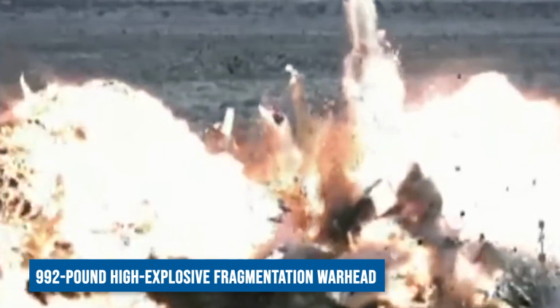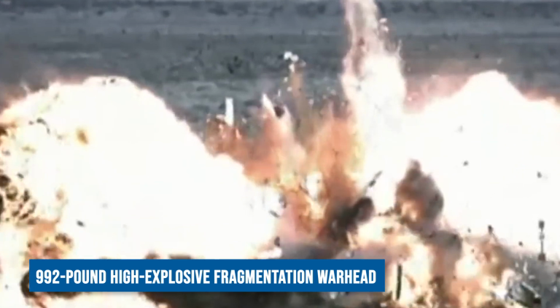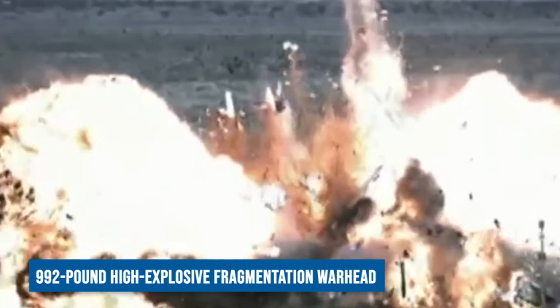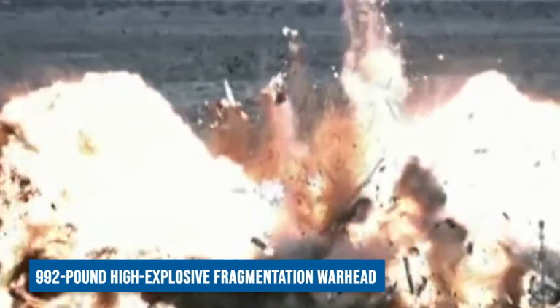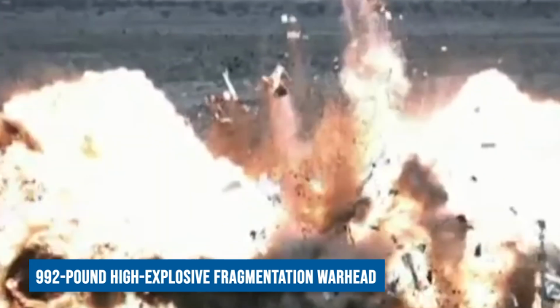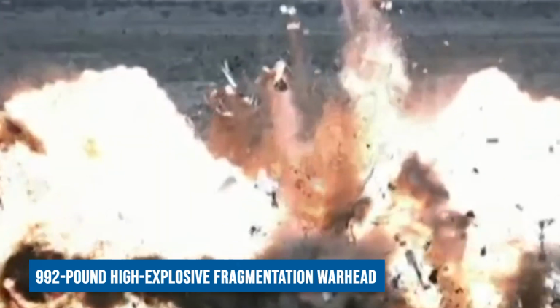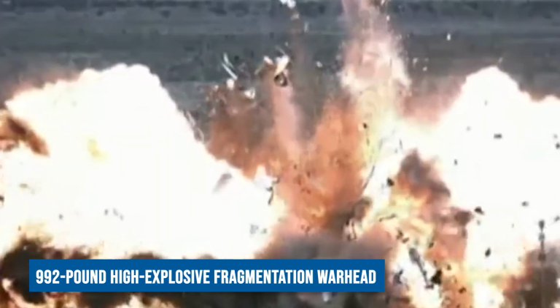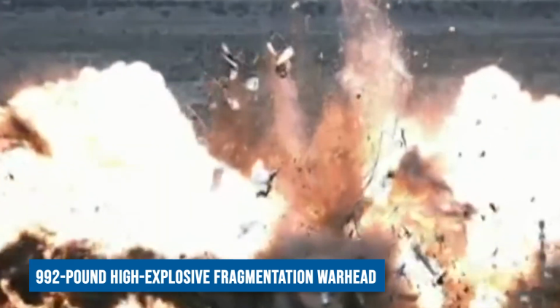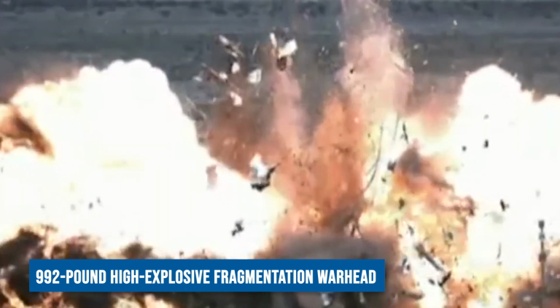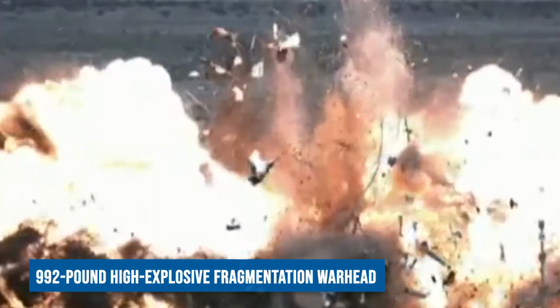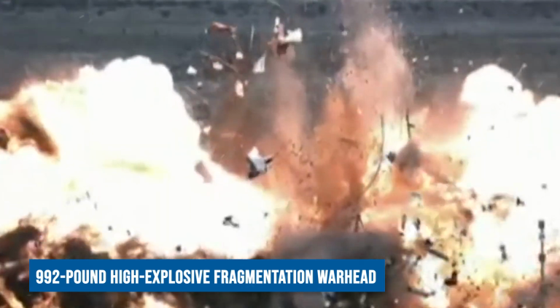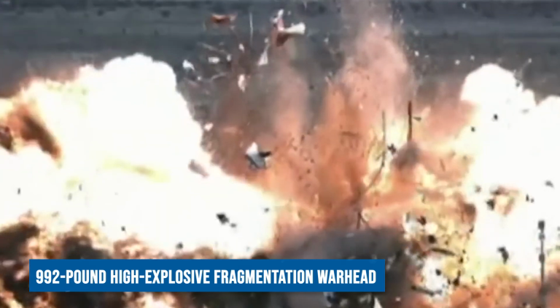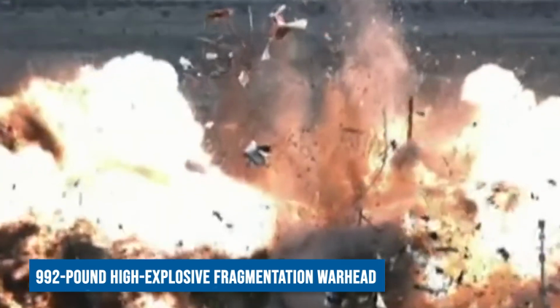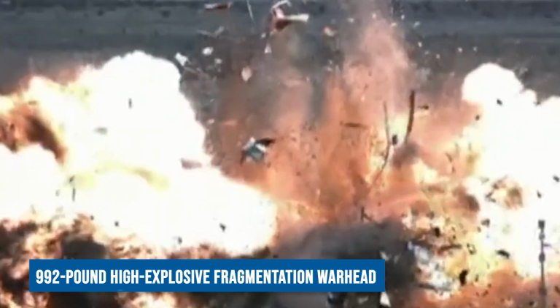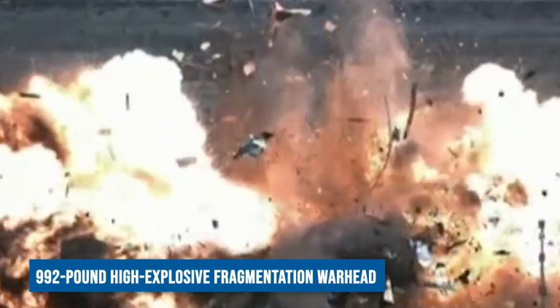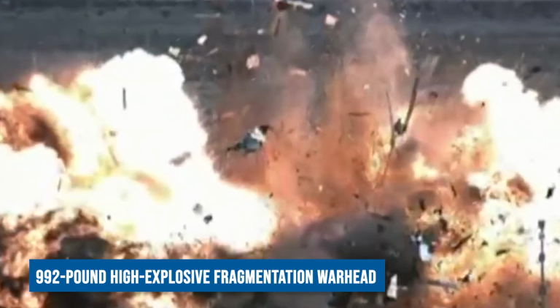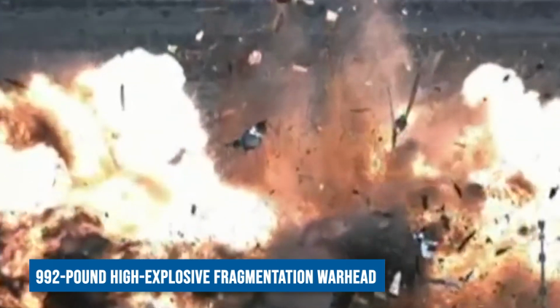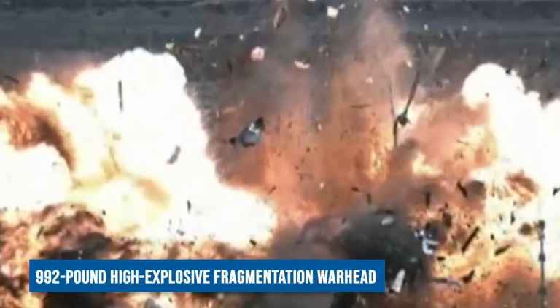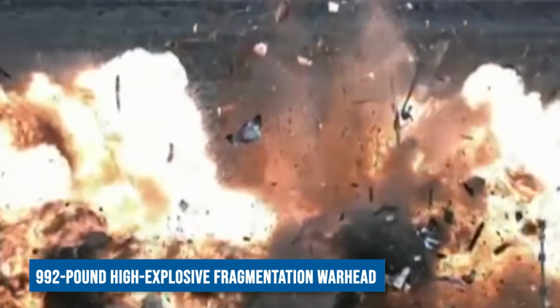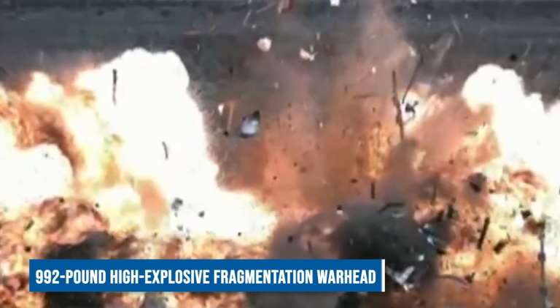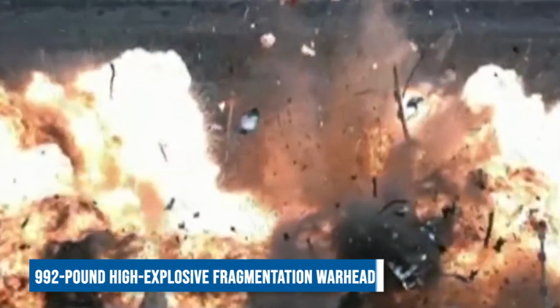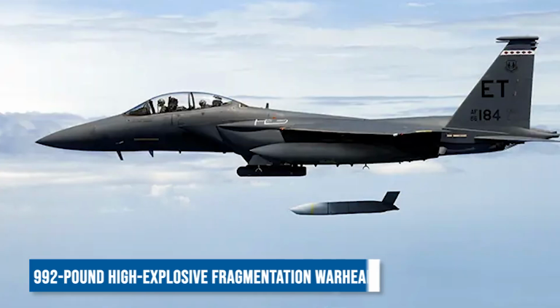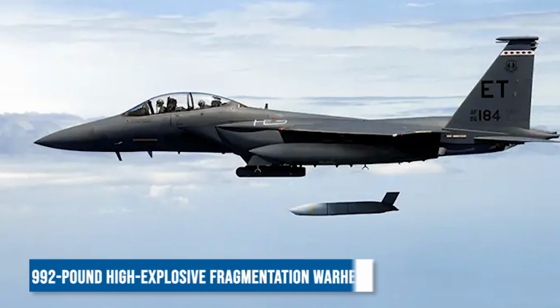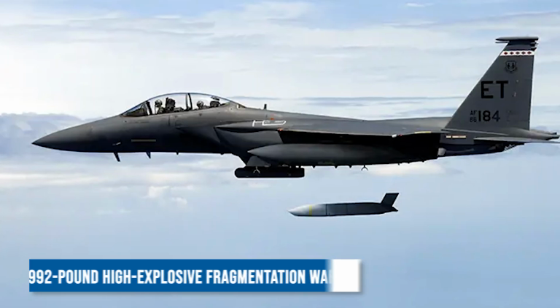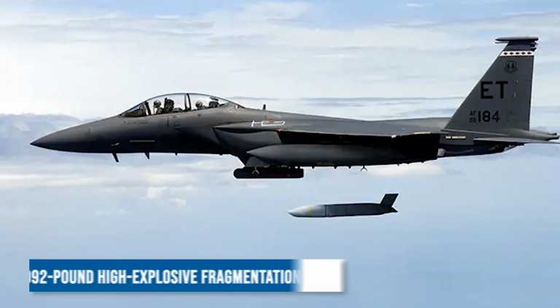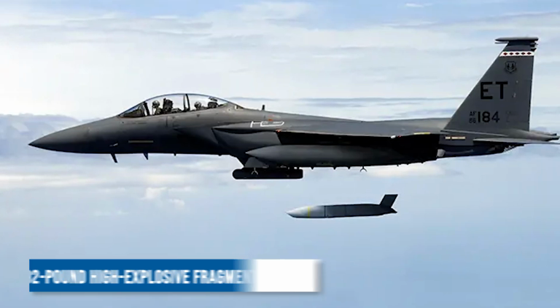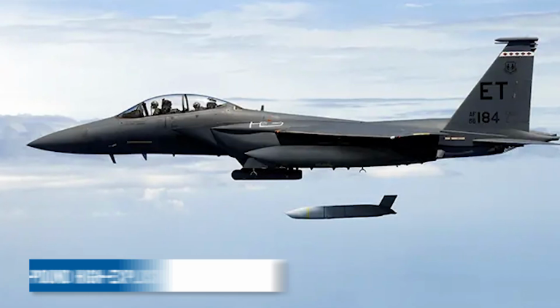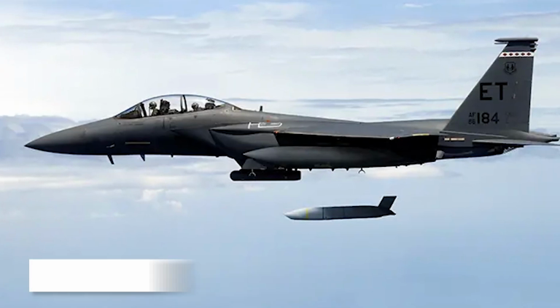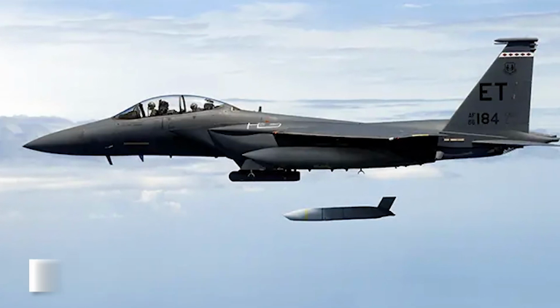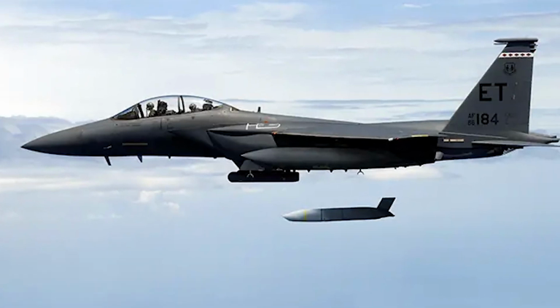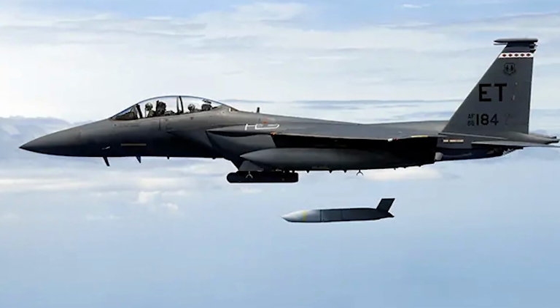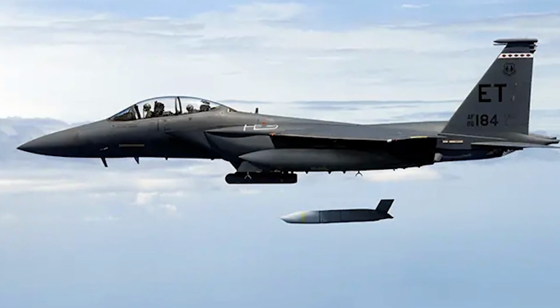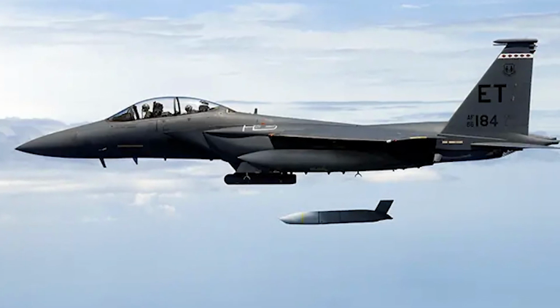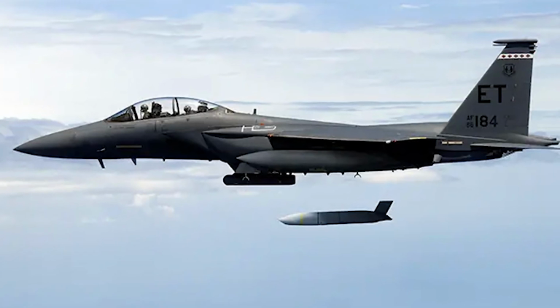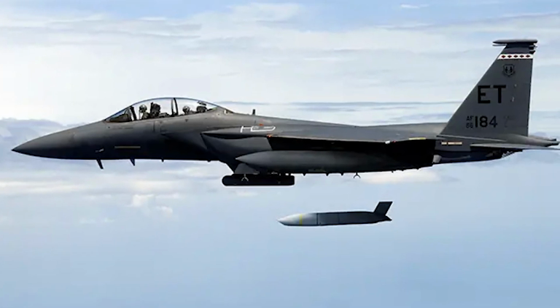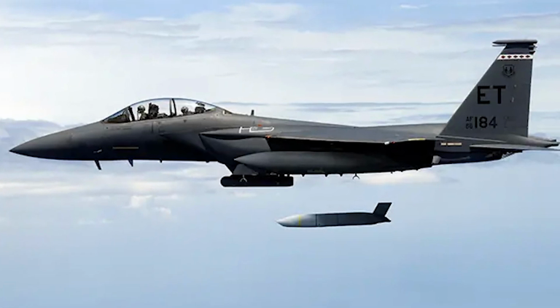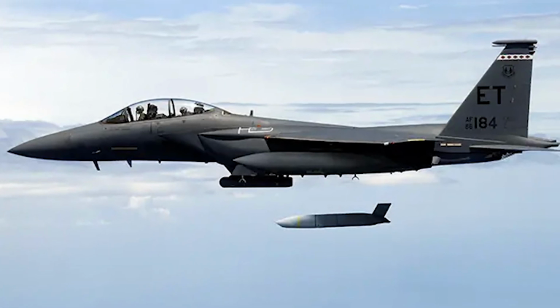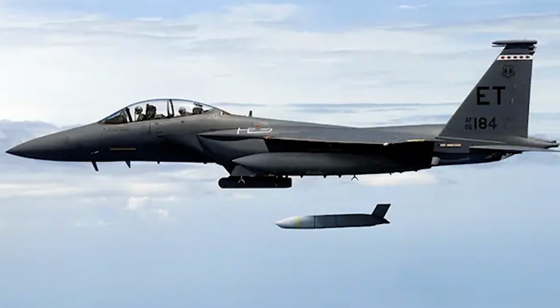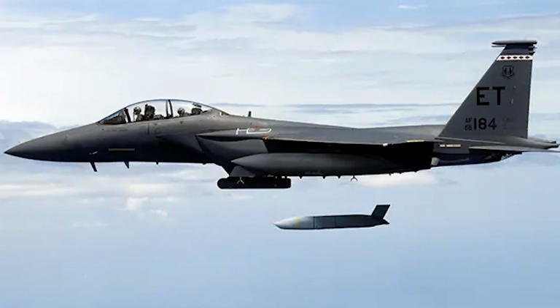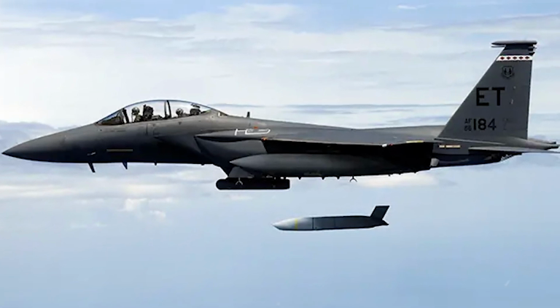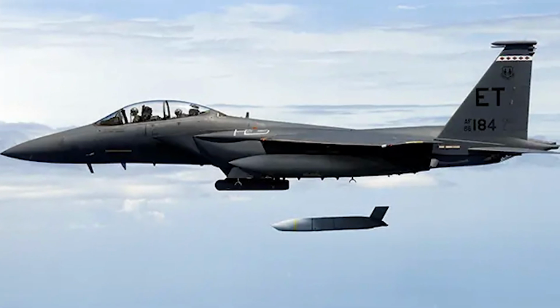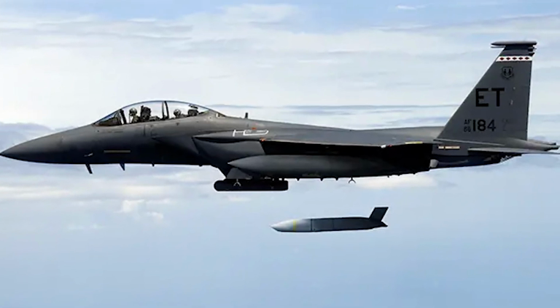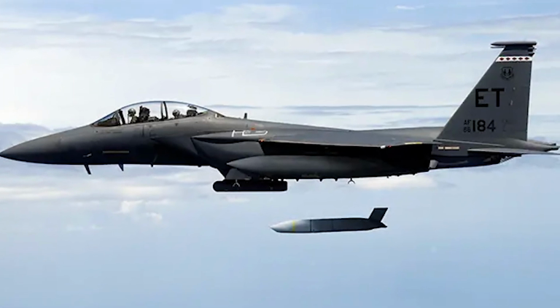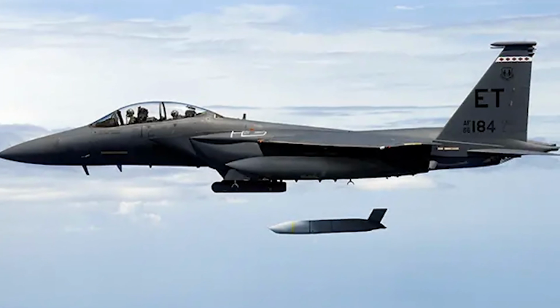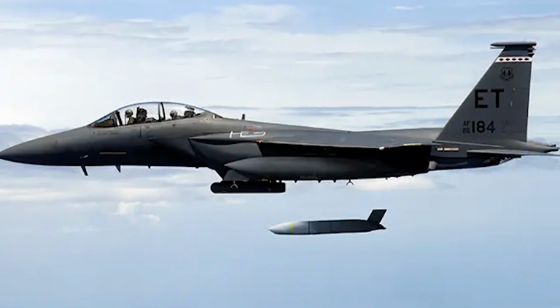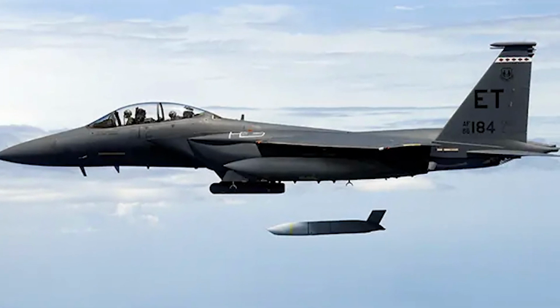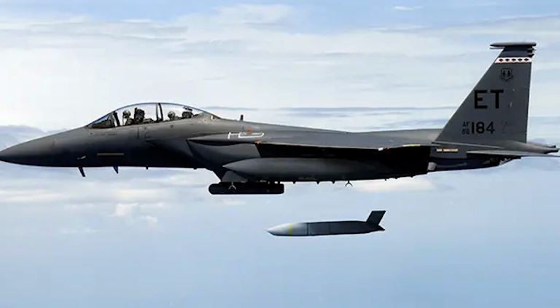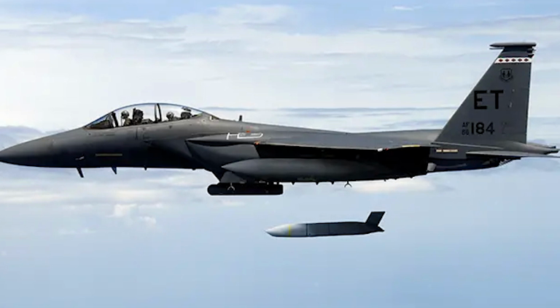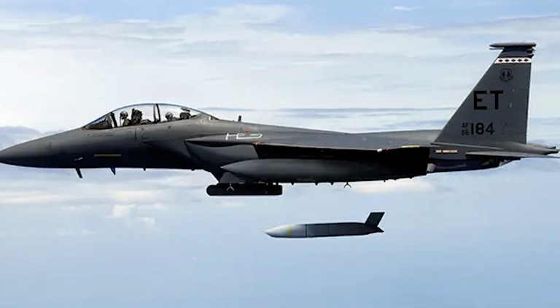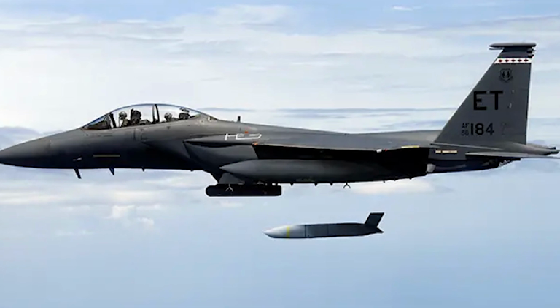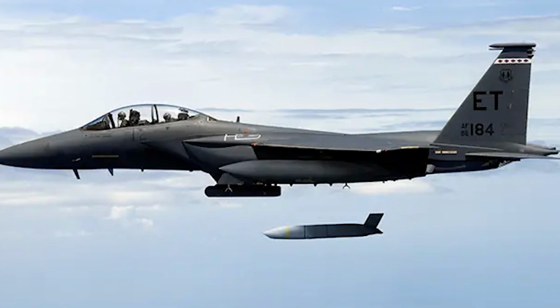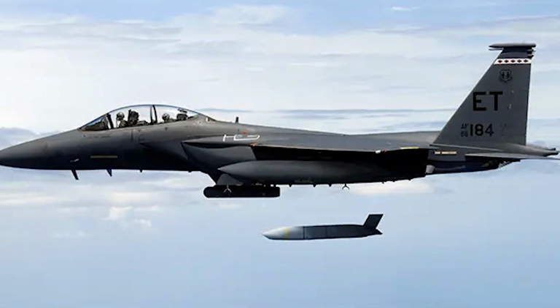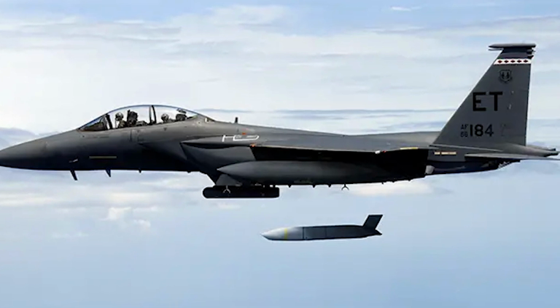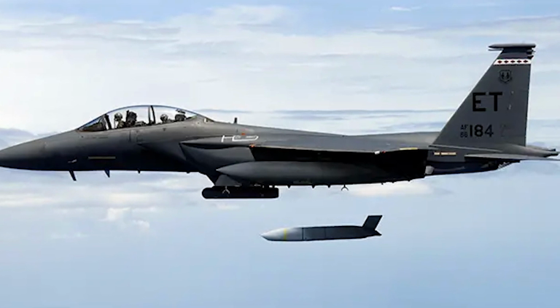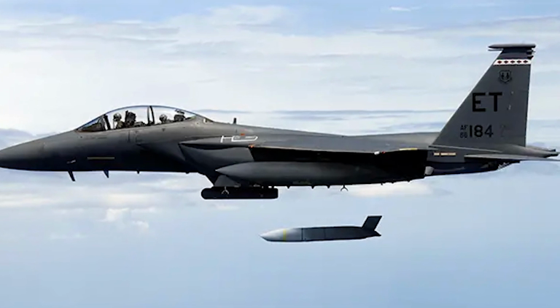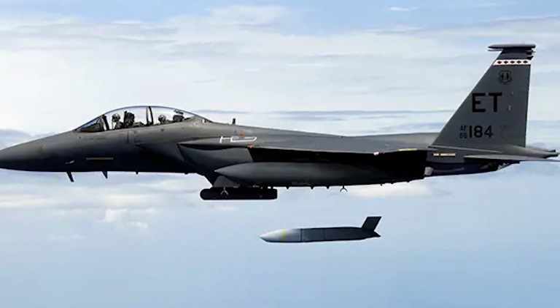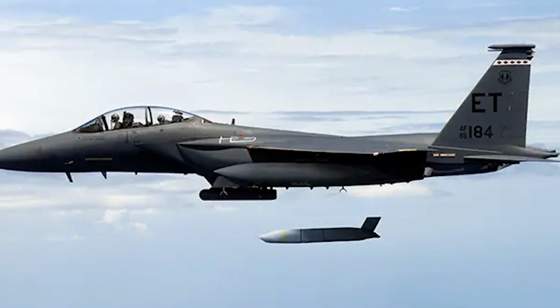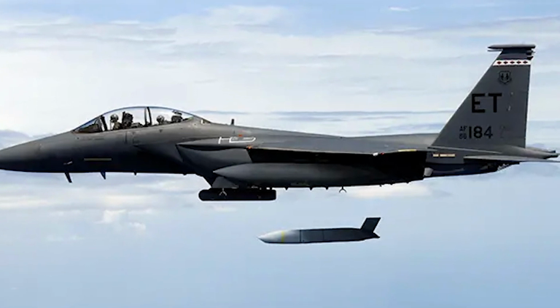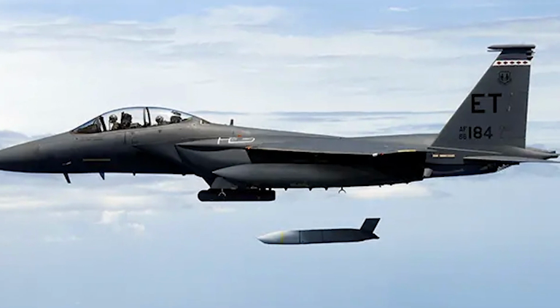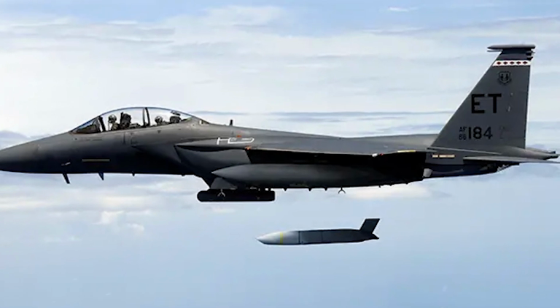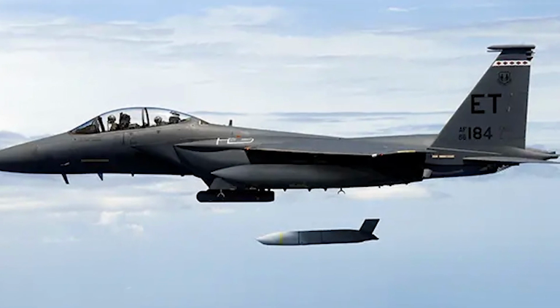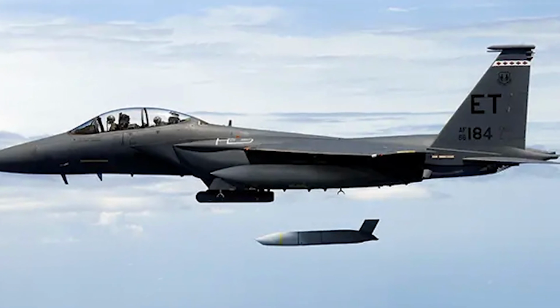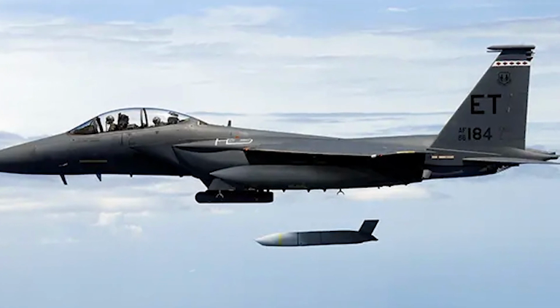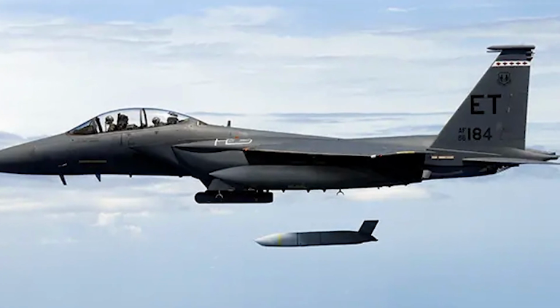The missile is equipped with a 992-pound high-explosive fragmentation warhead and is known for its exceptional accuracy, with a reported circular error probable of just 9 feet.